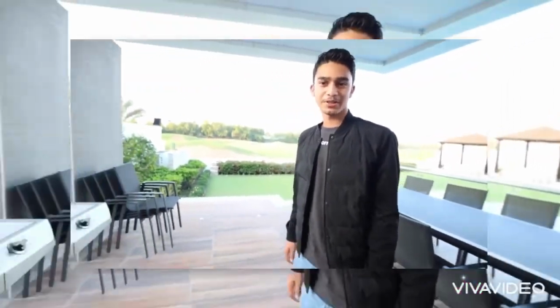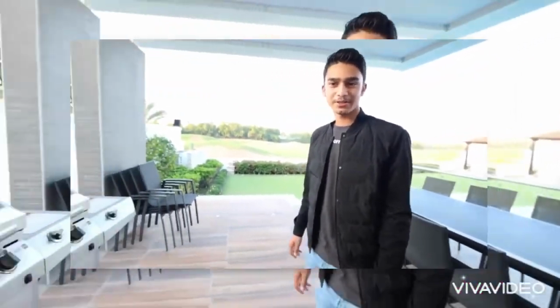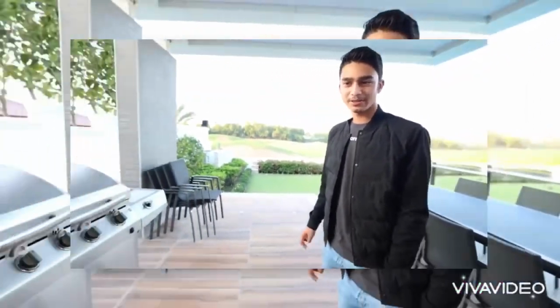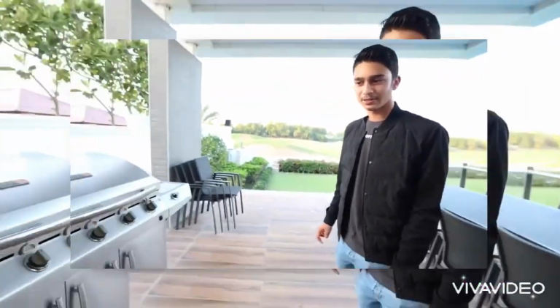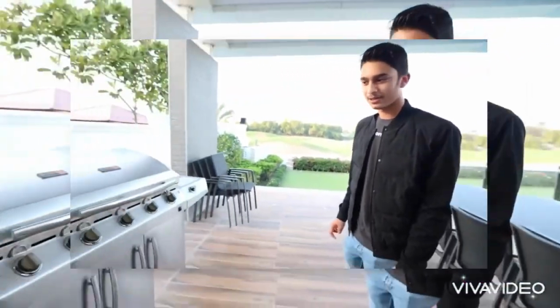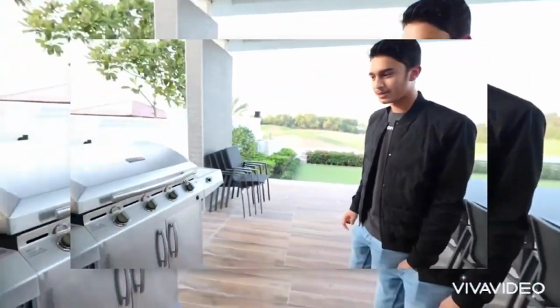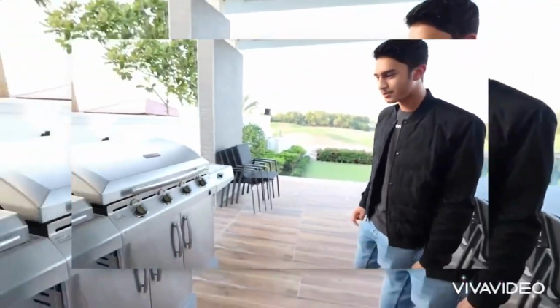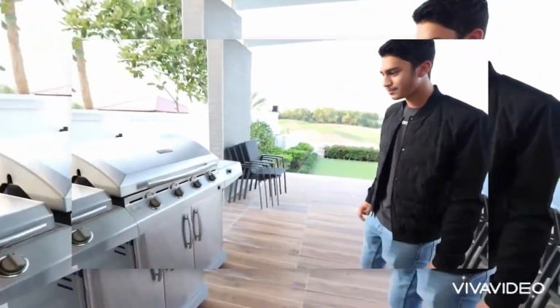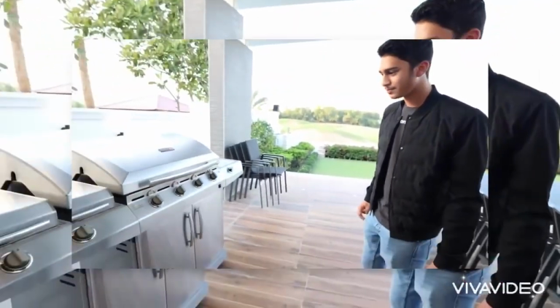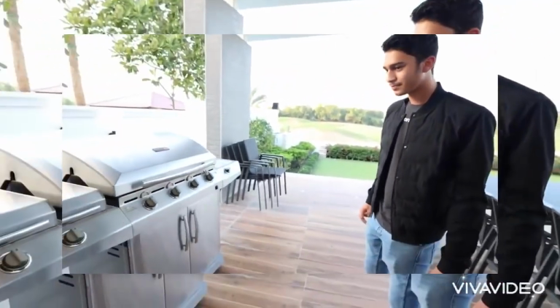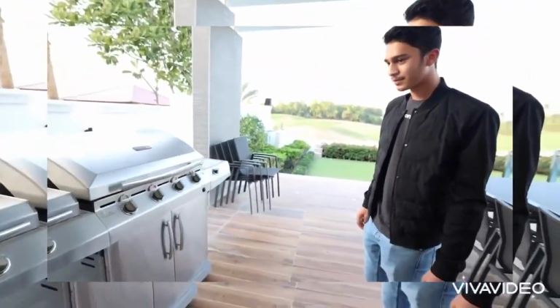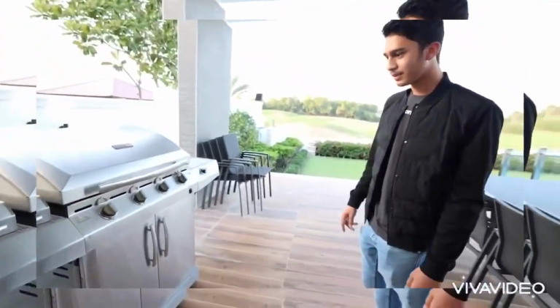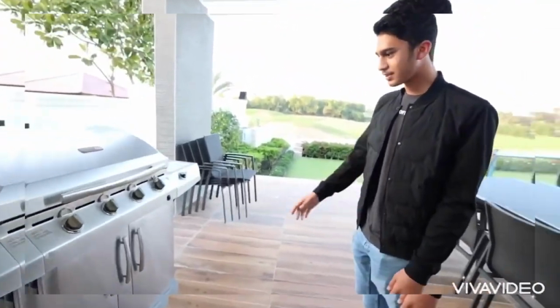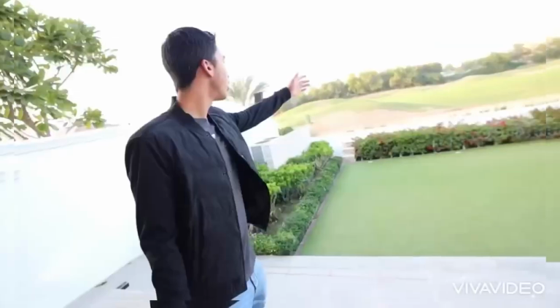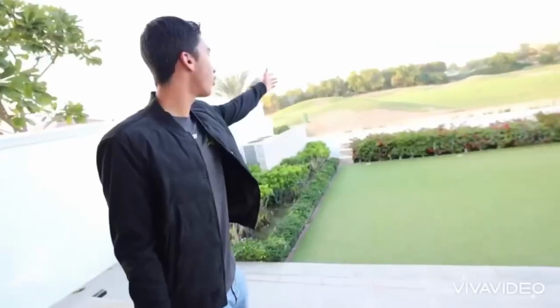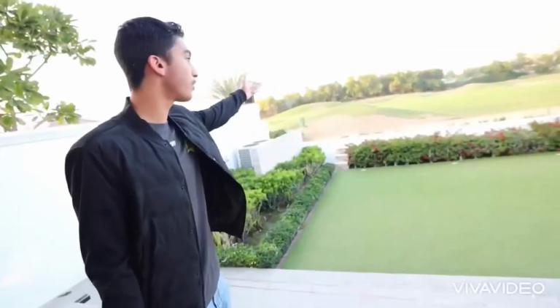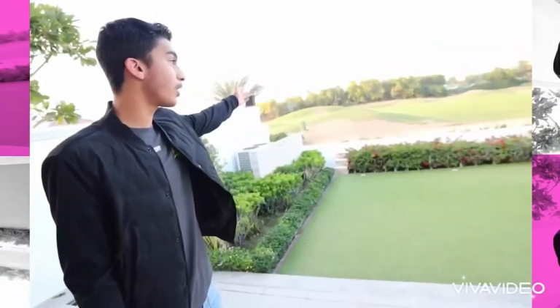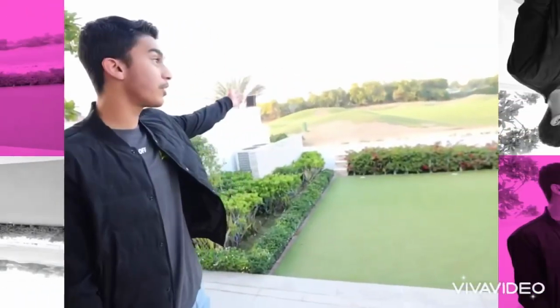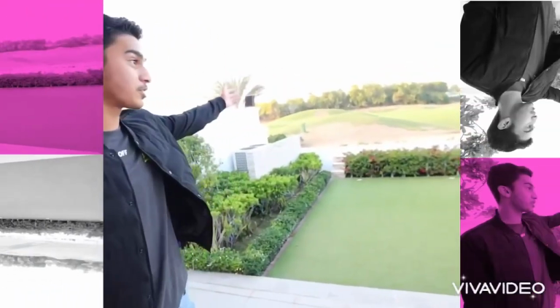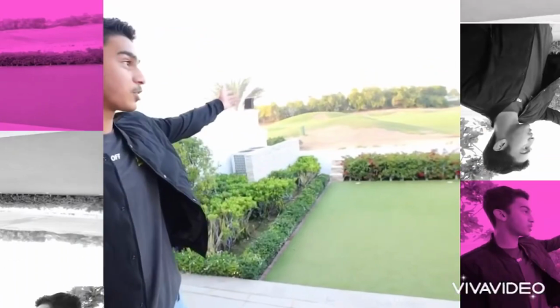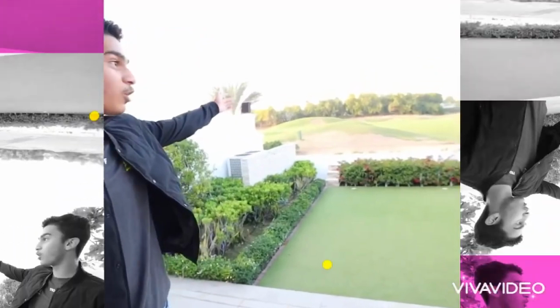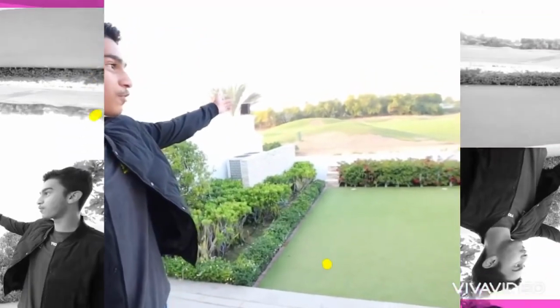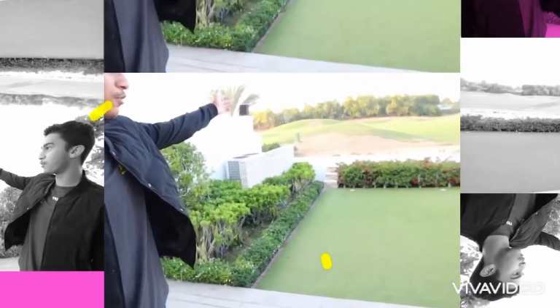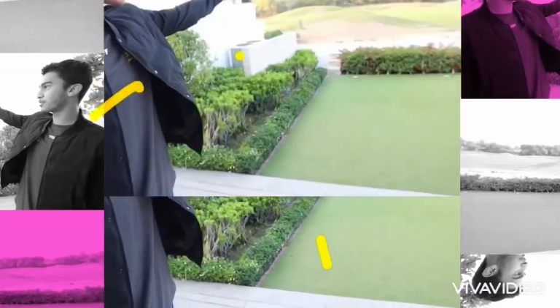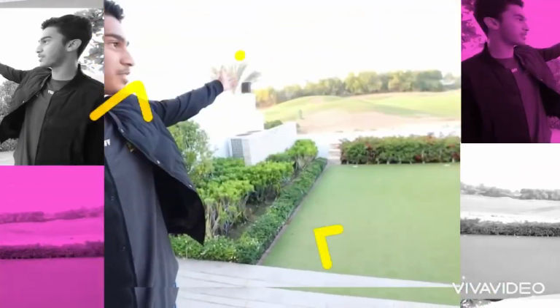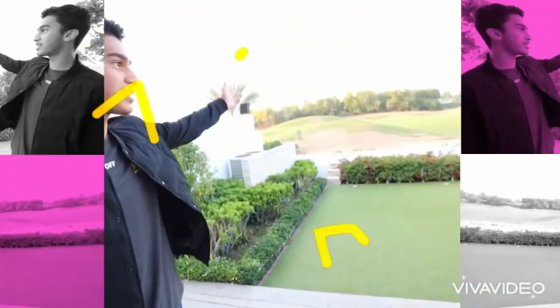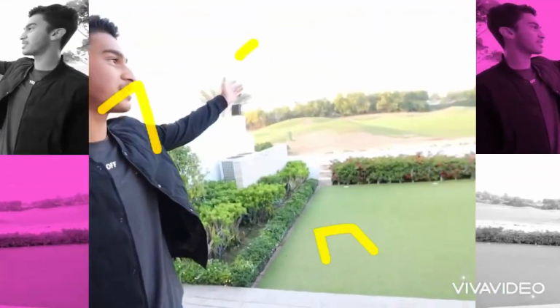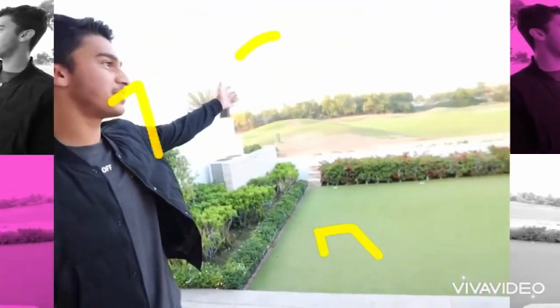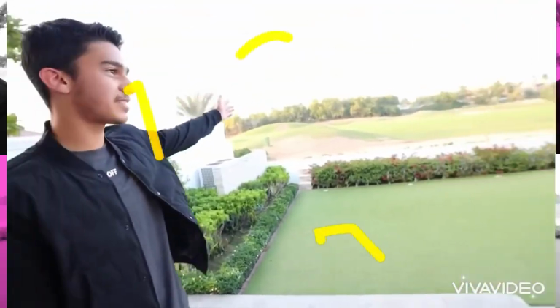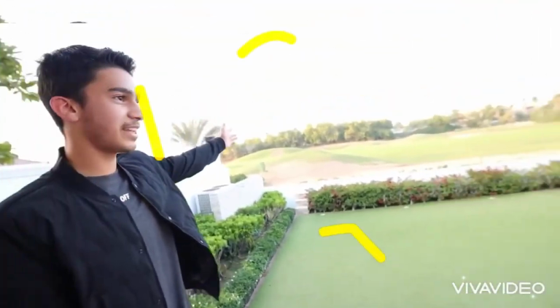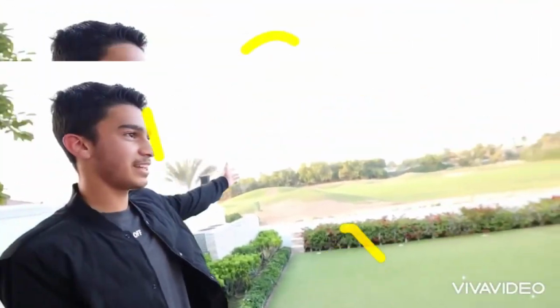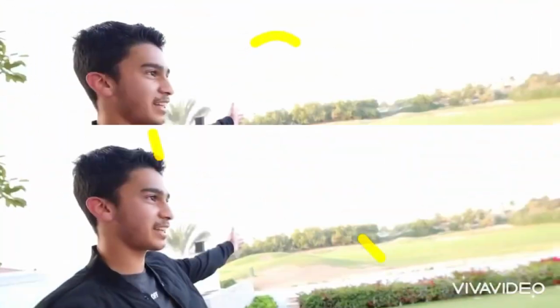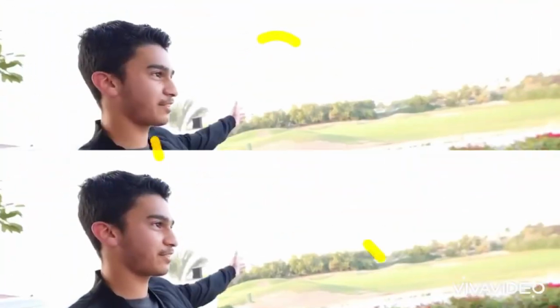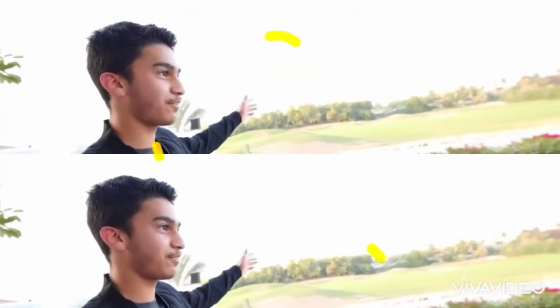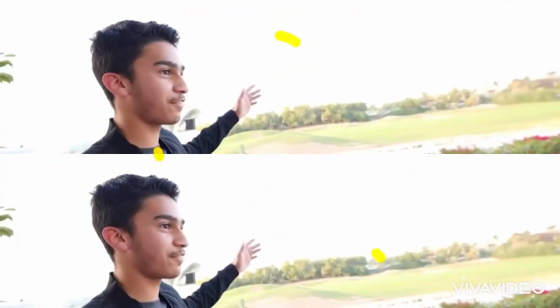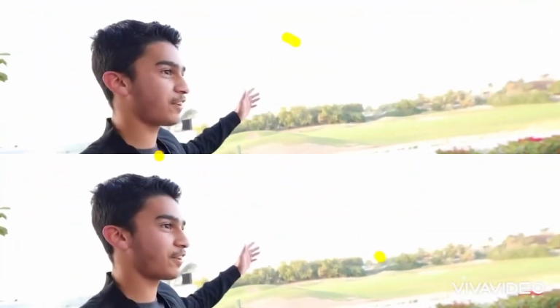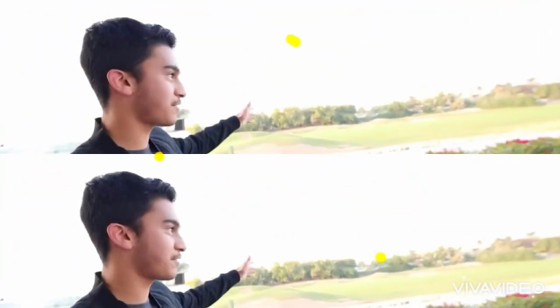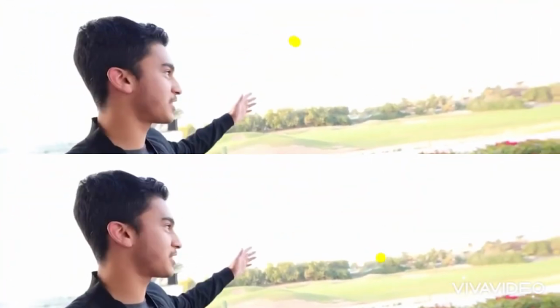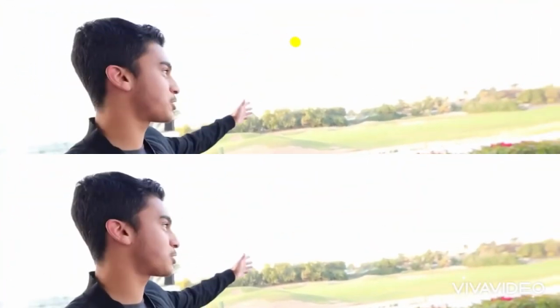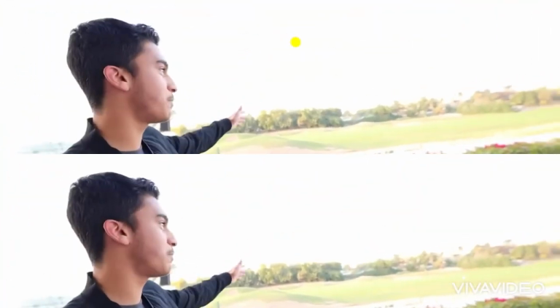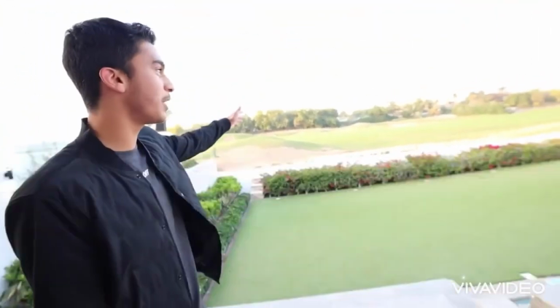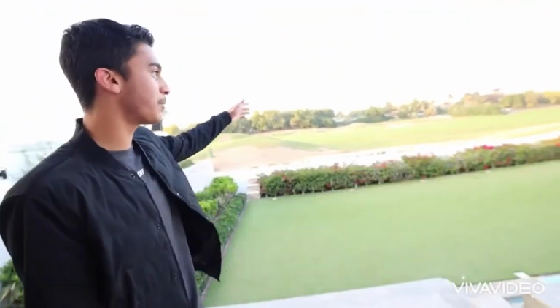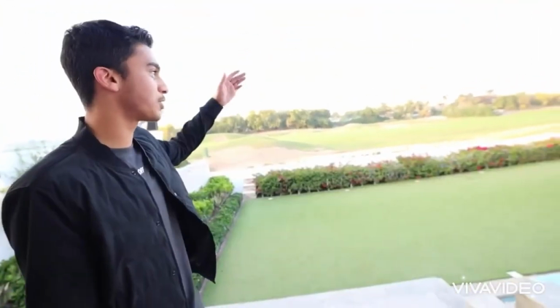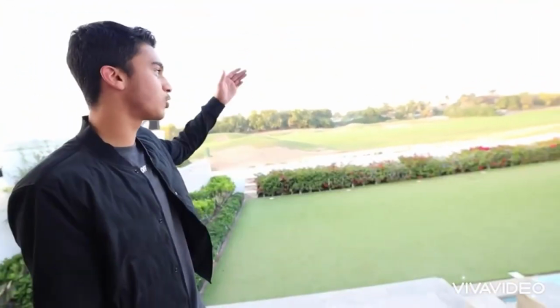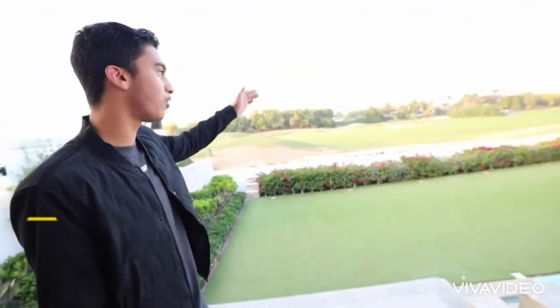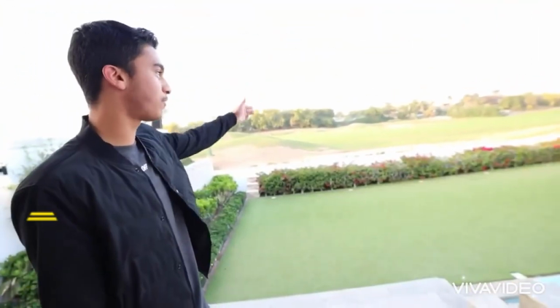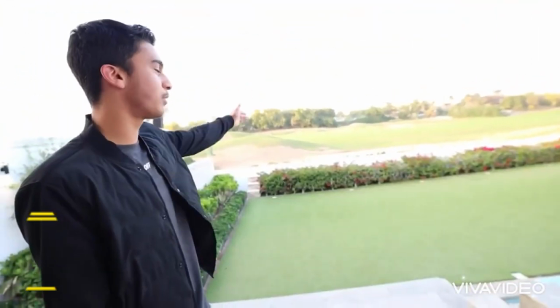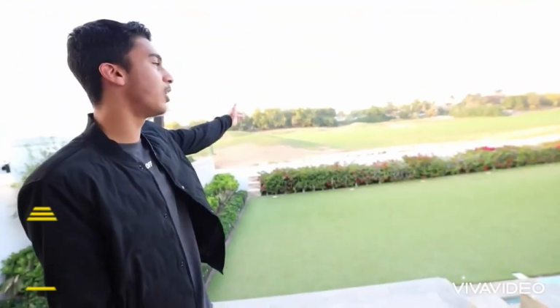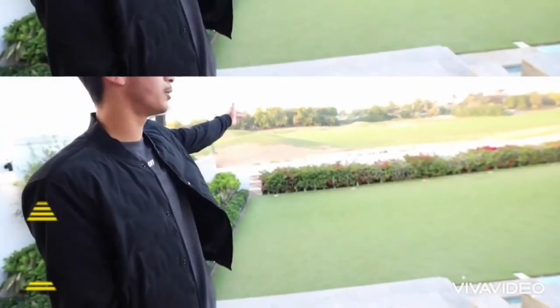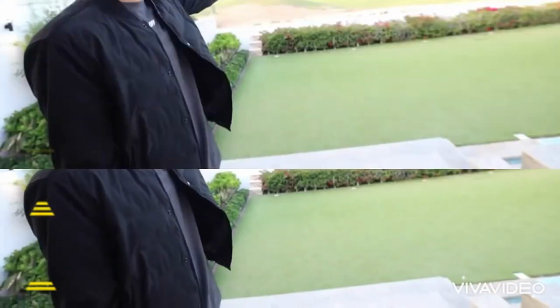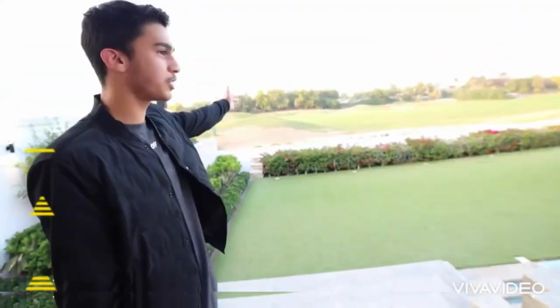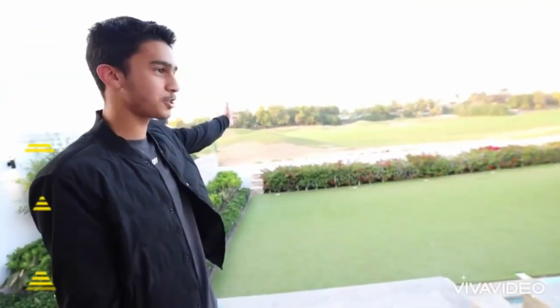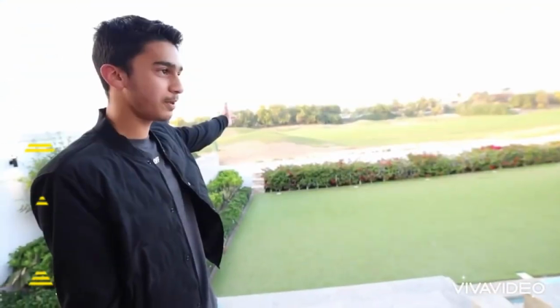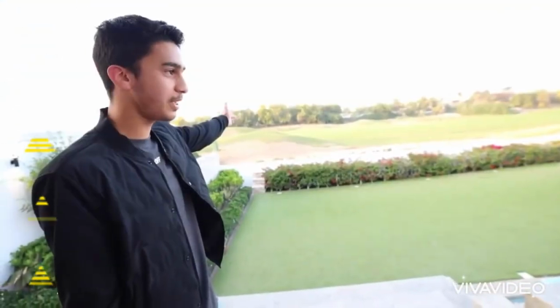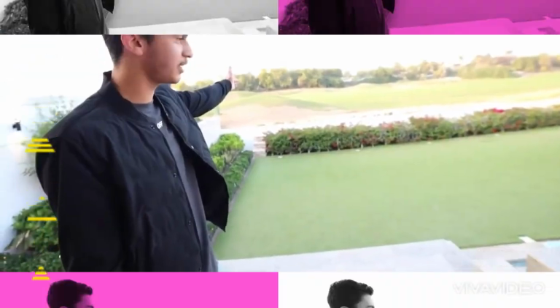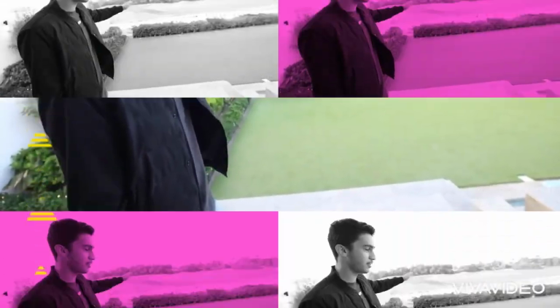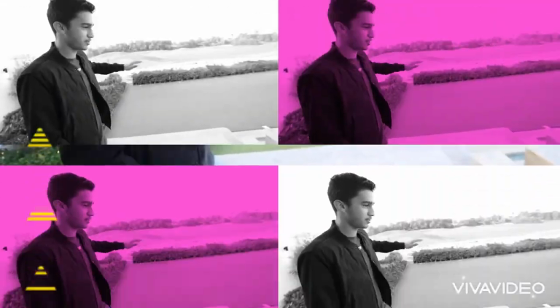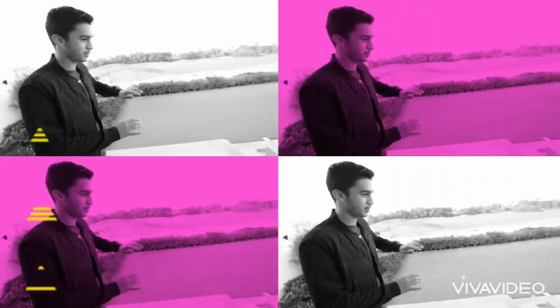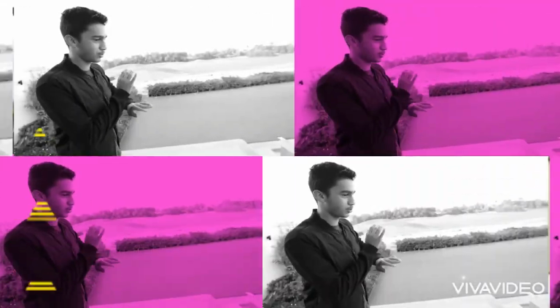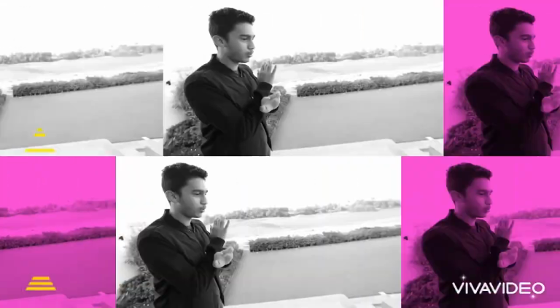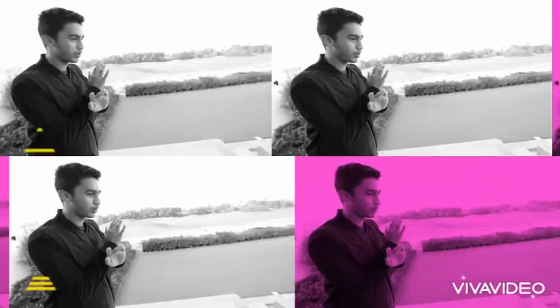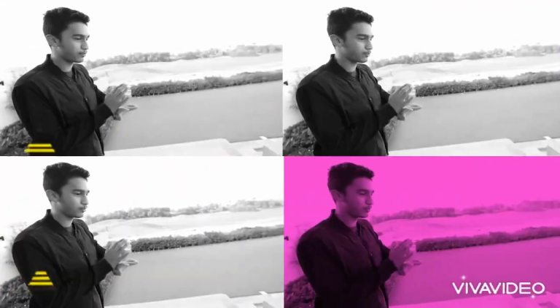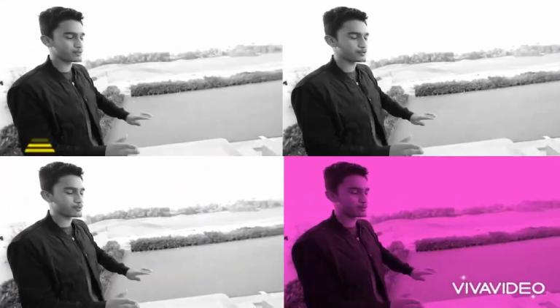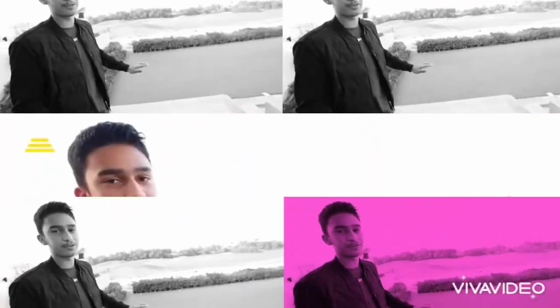Wow, that's crazy. Over there is the golf course. This is insane. At 5-6pm there are golf players playing here. It's just a wonderful view.